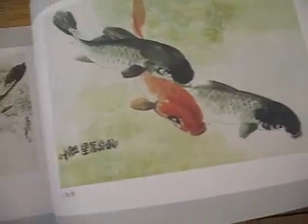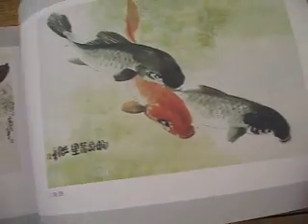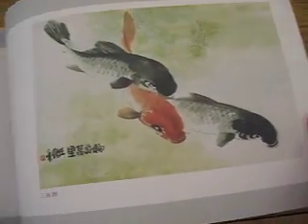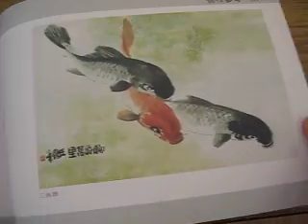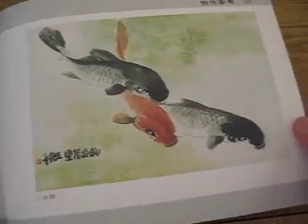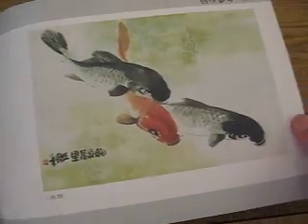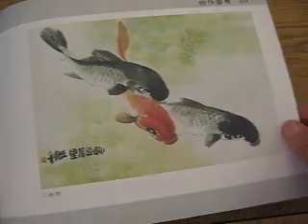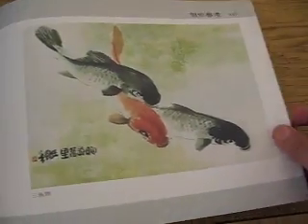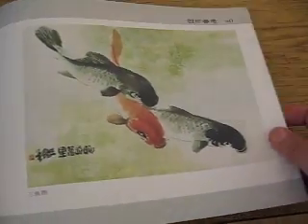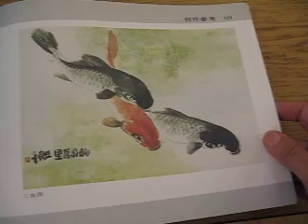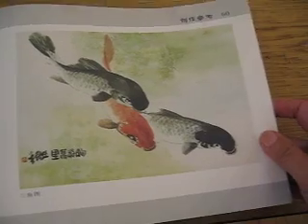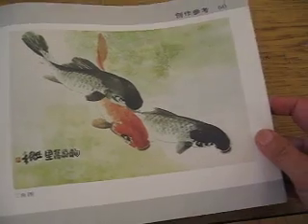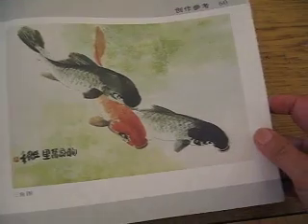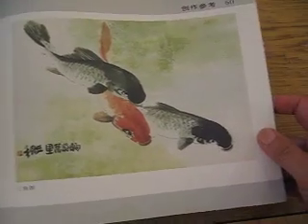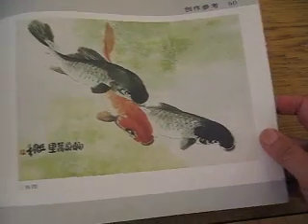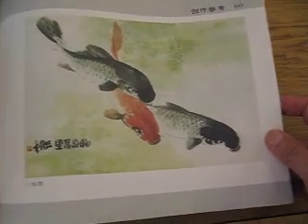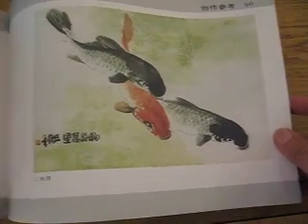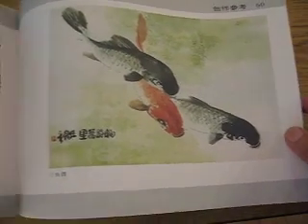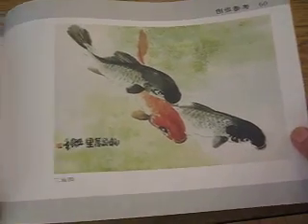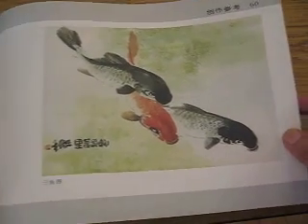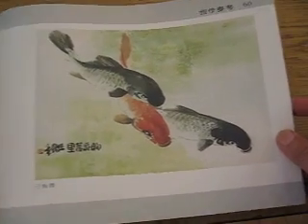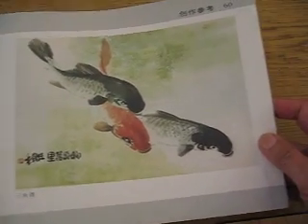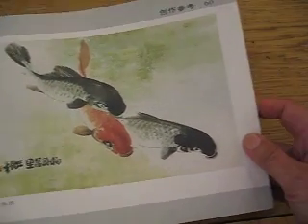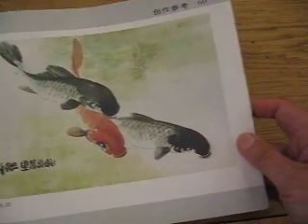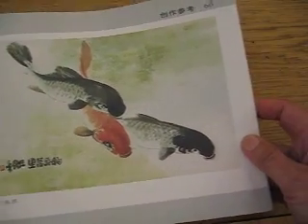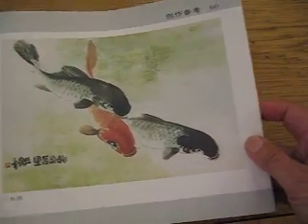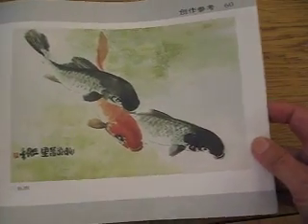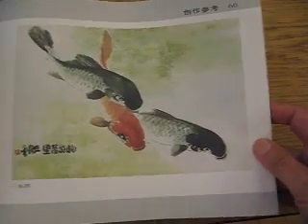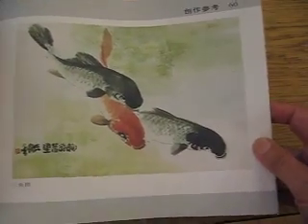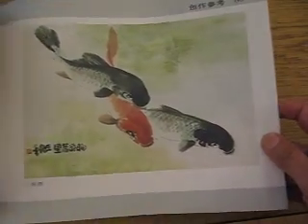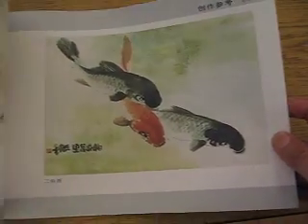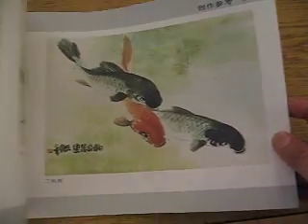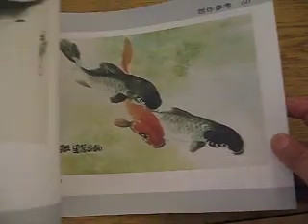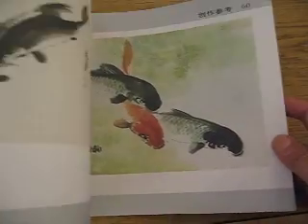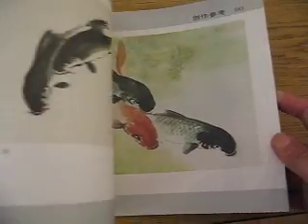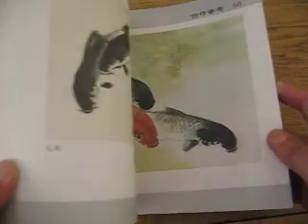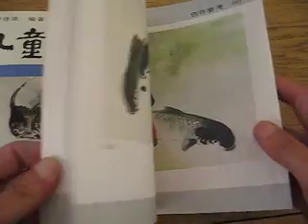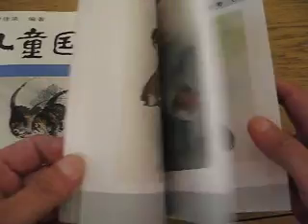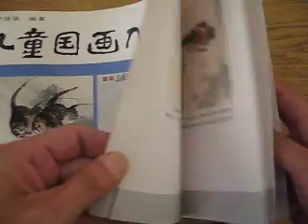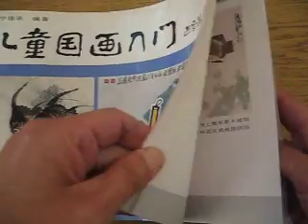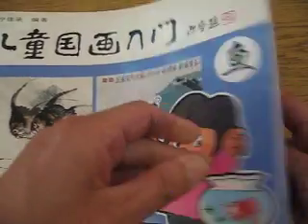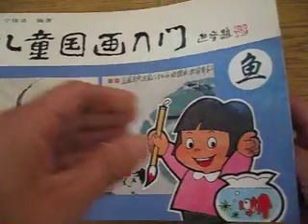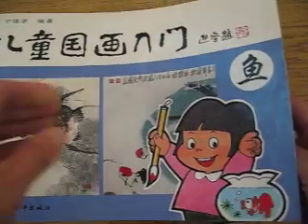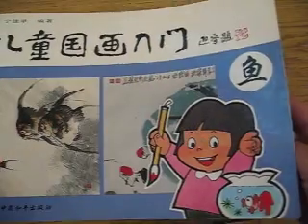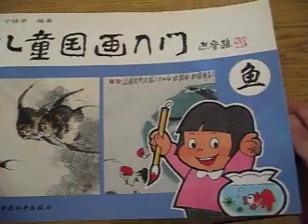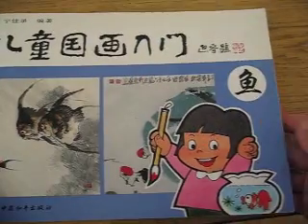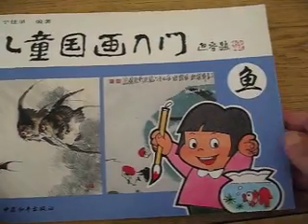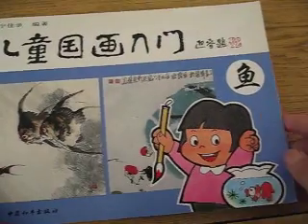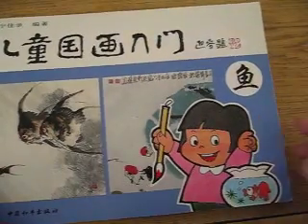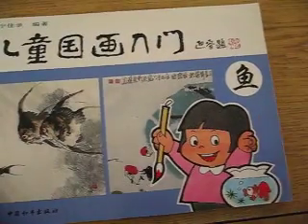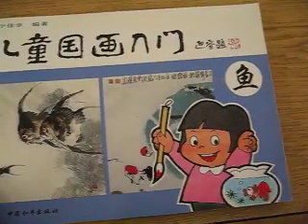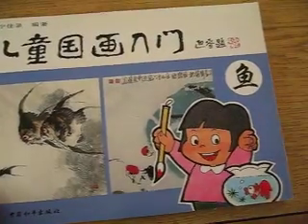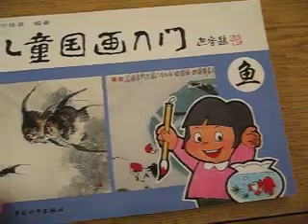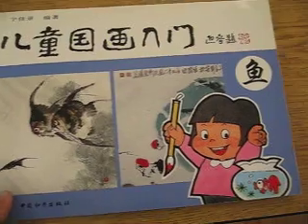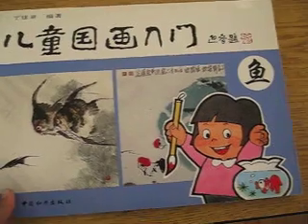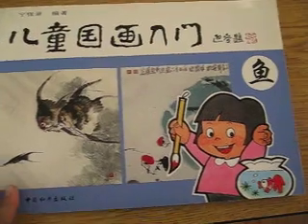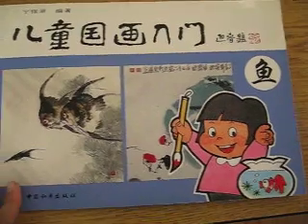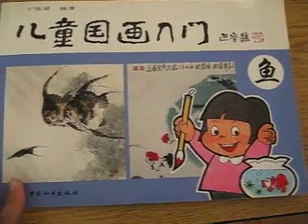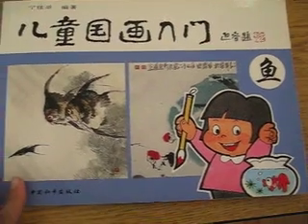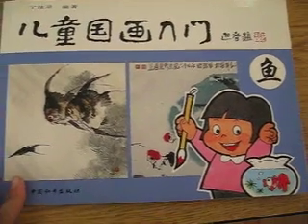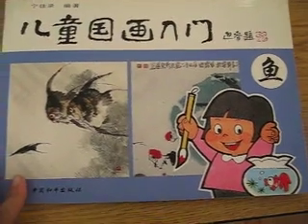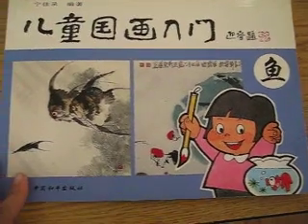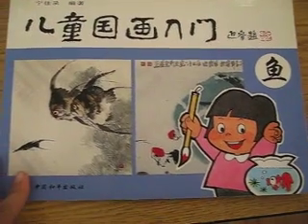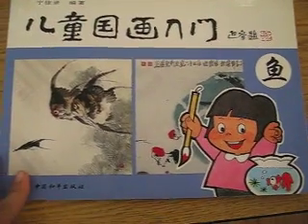If you are interested, let me know. I will put this book on my ET shop. Thank you very much. Bye-bye, friend.